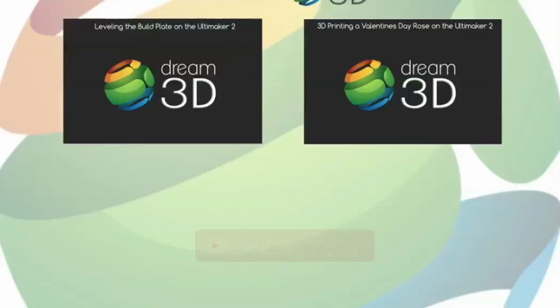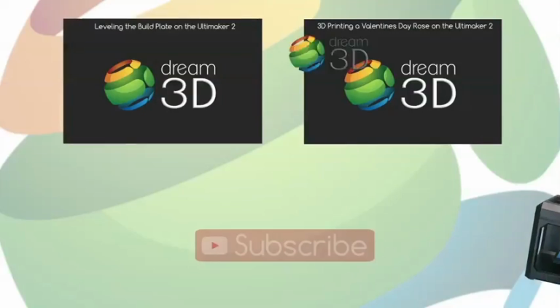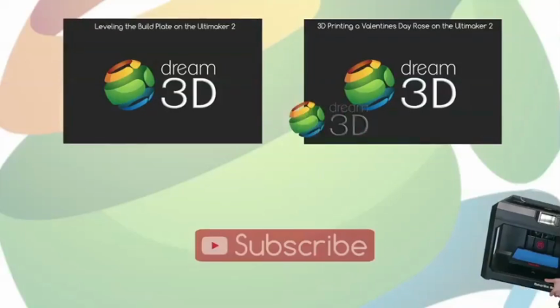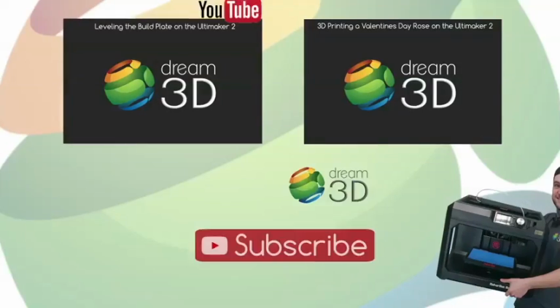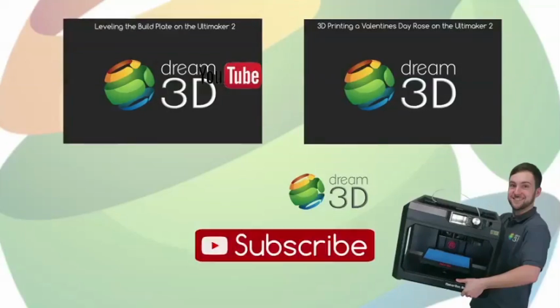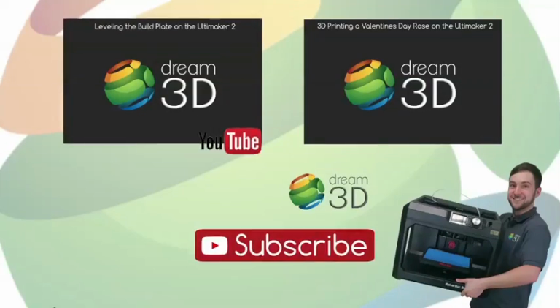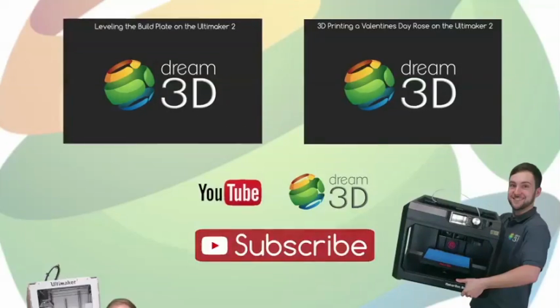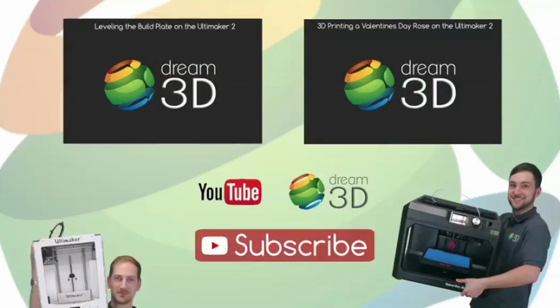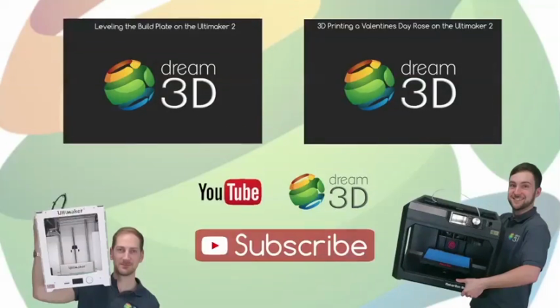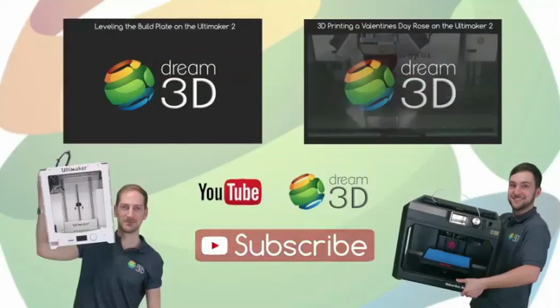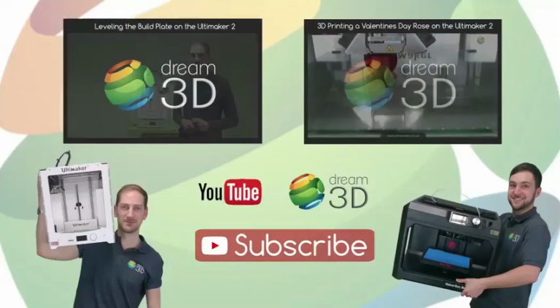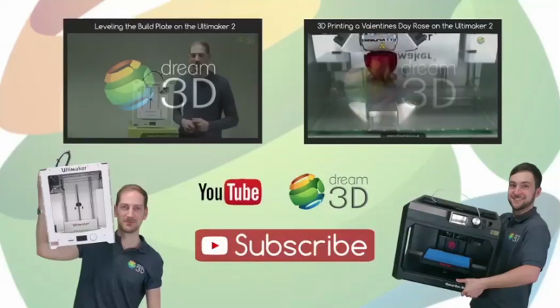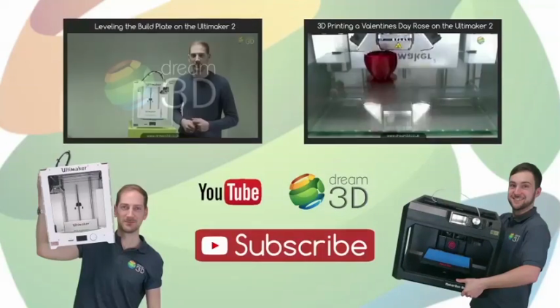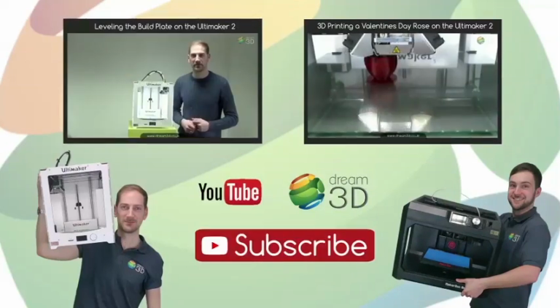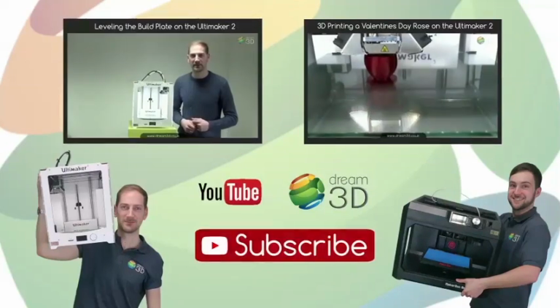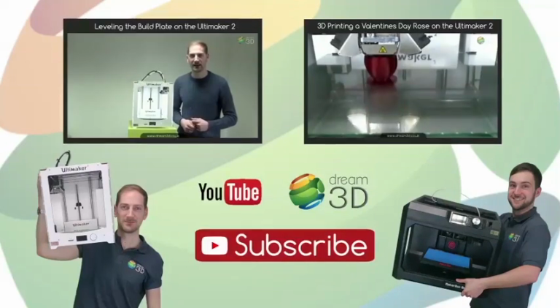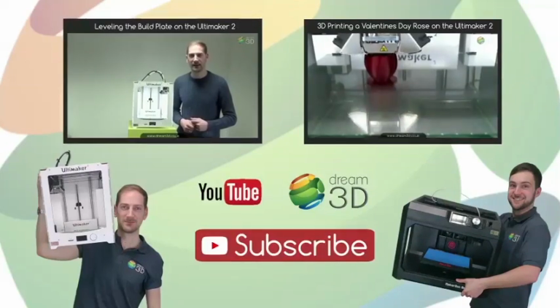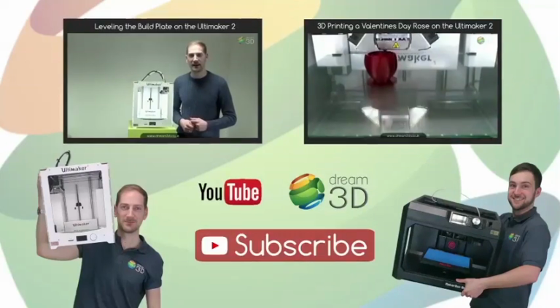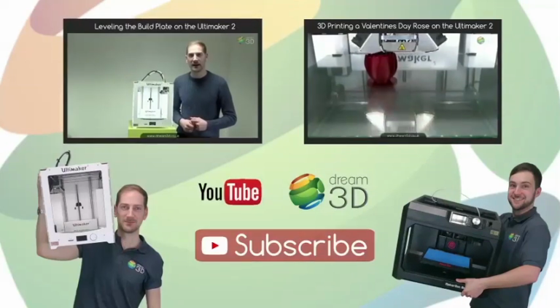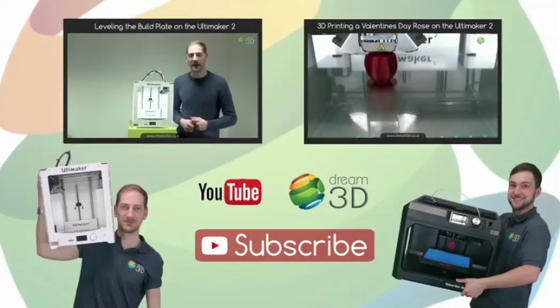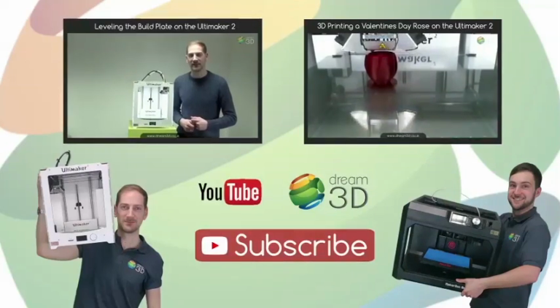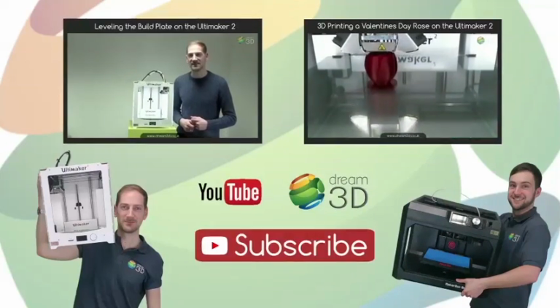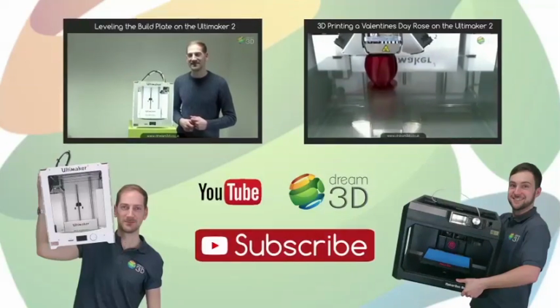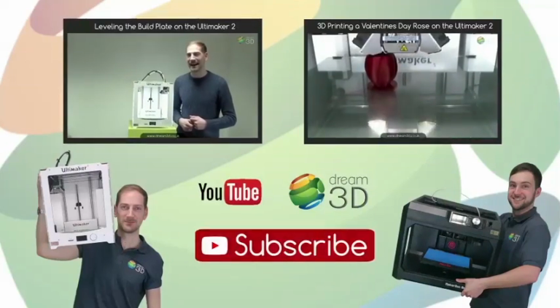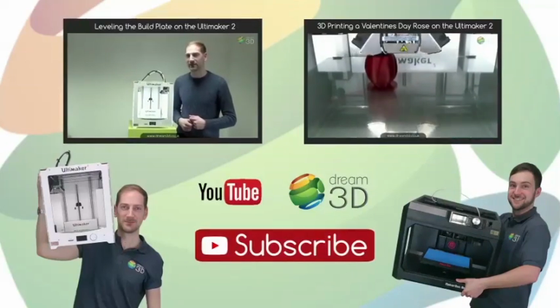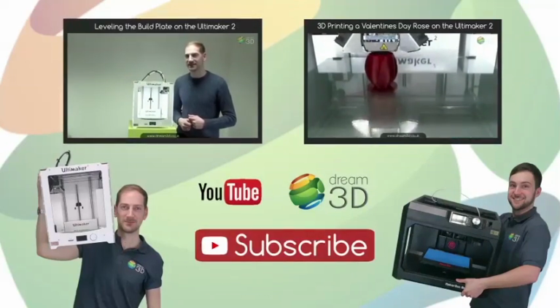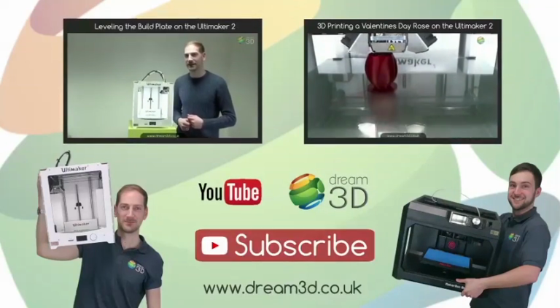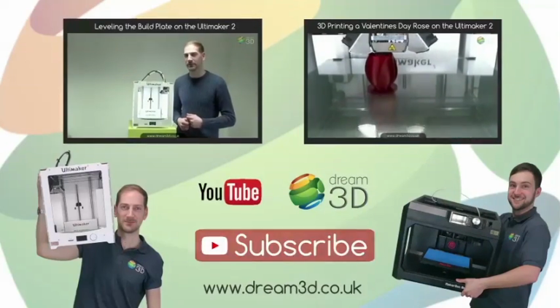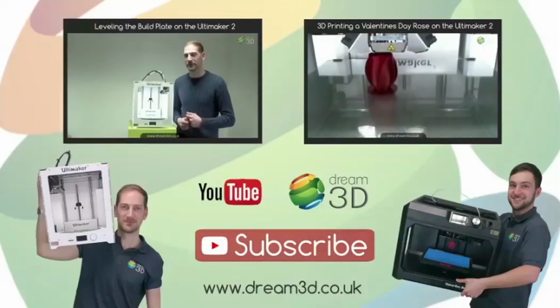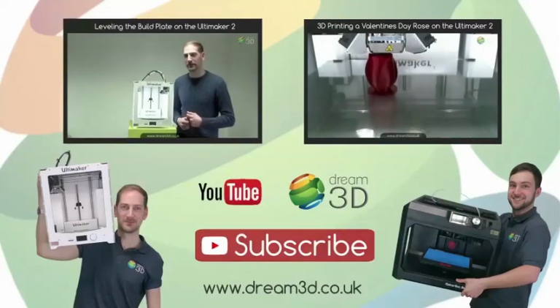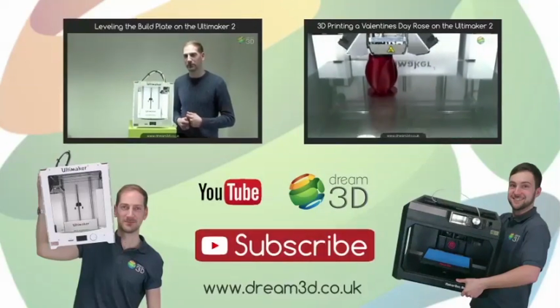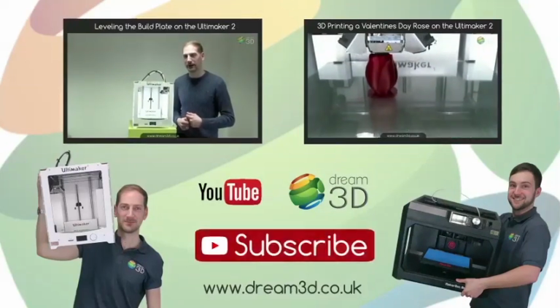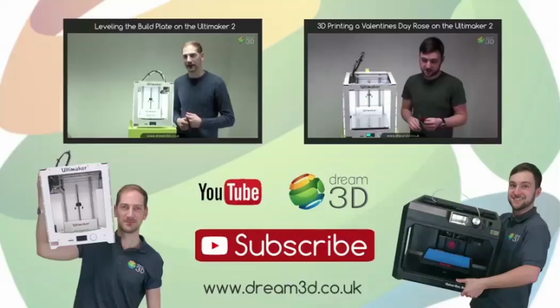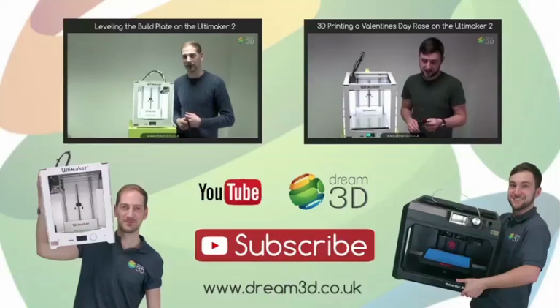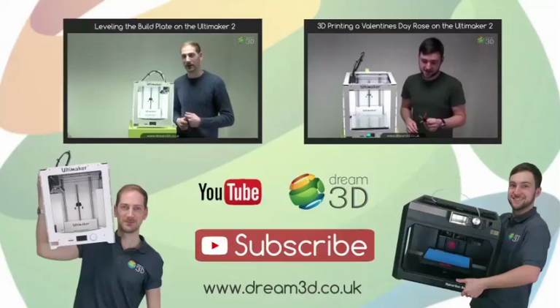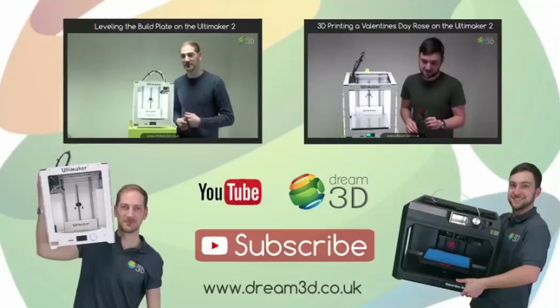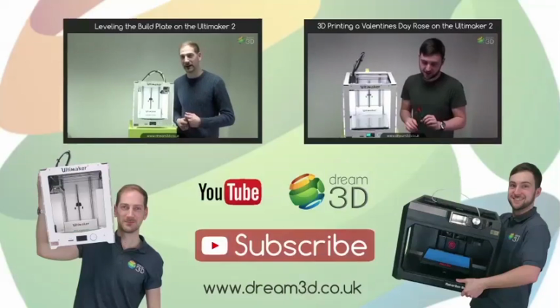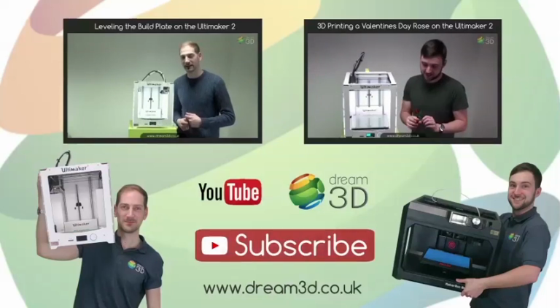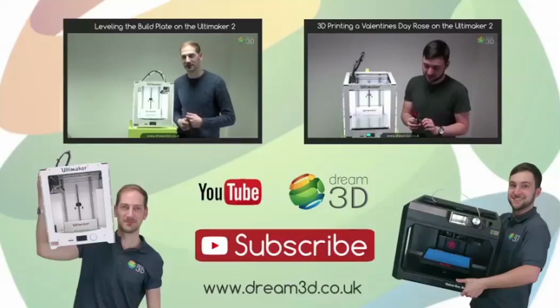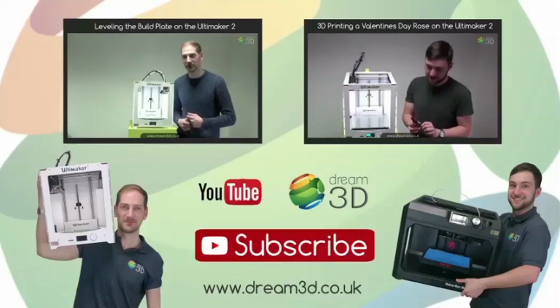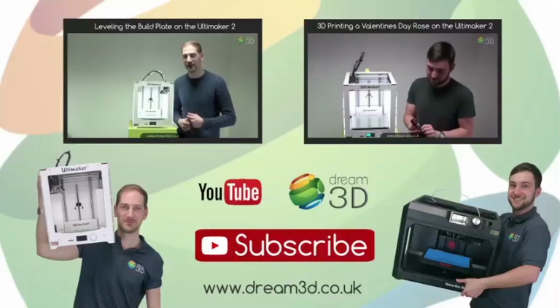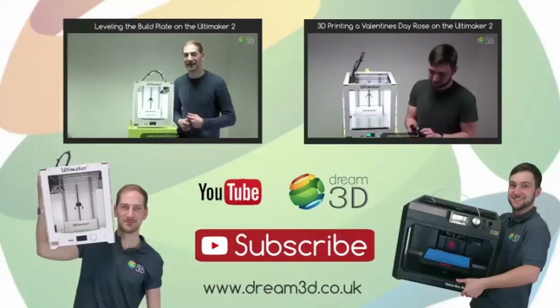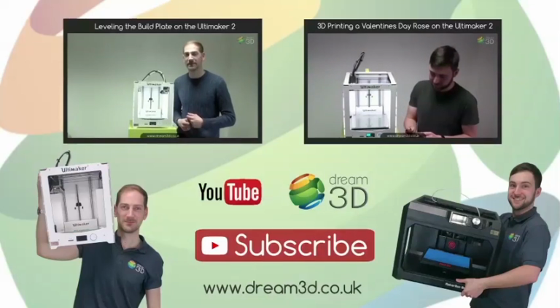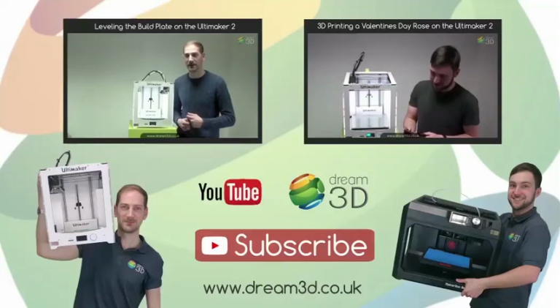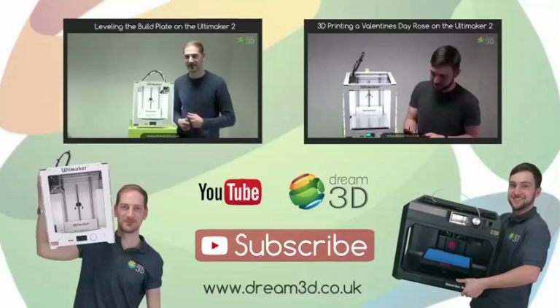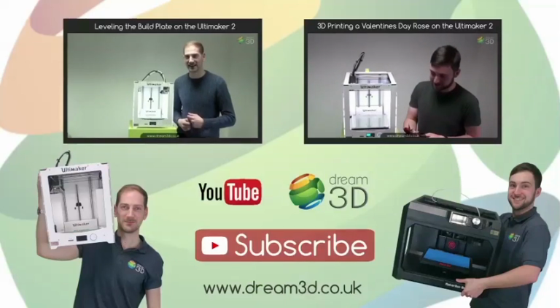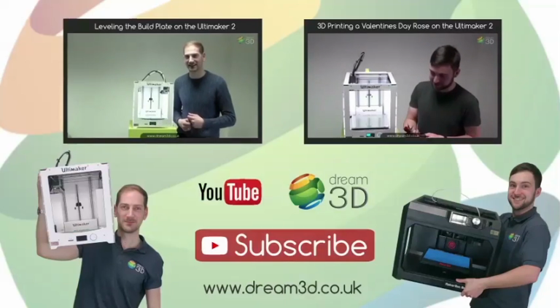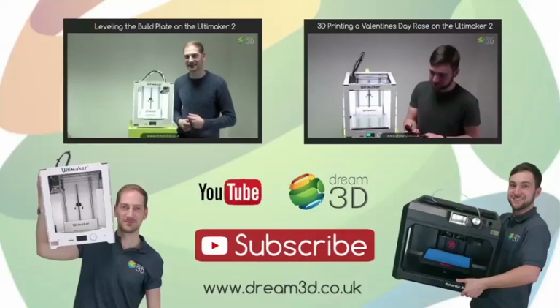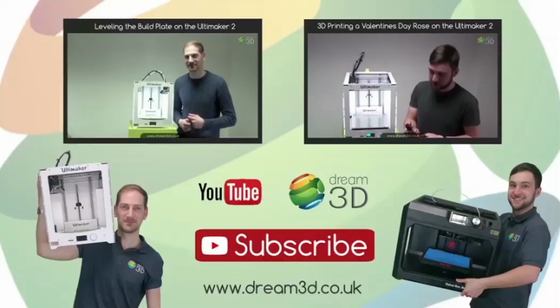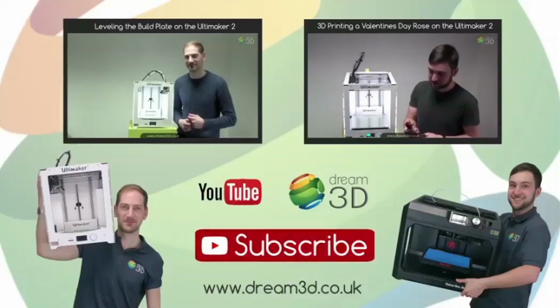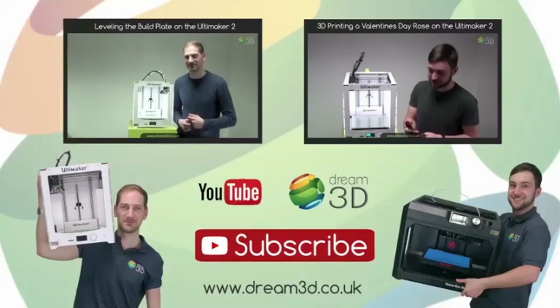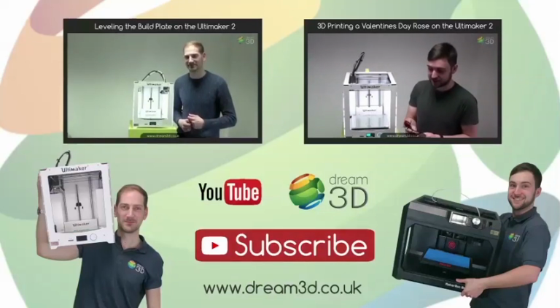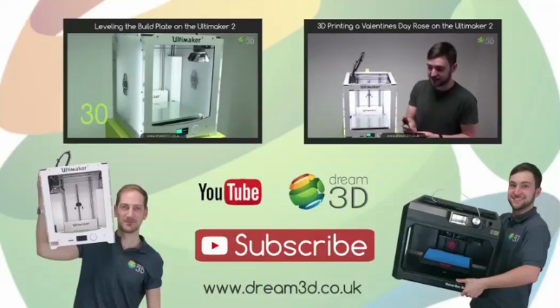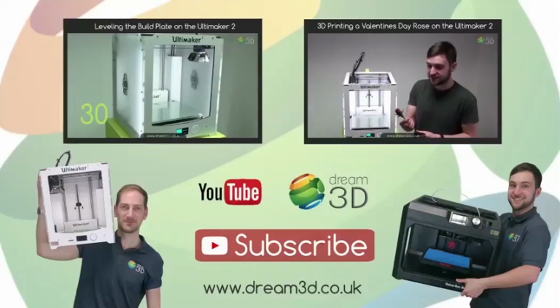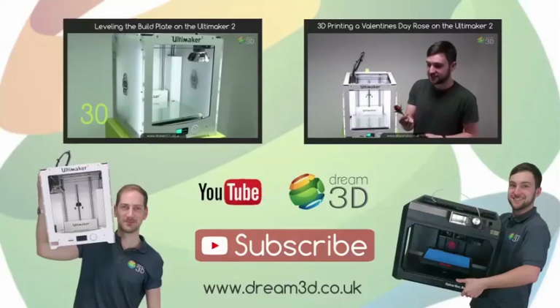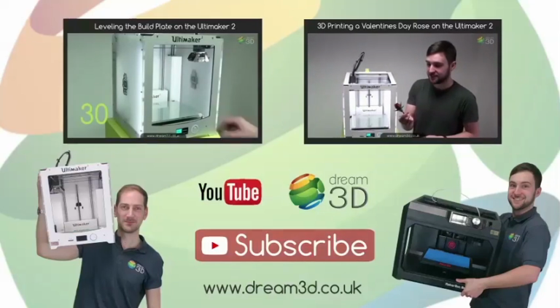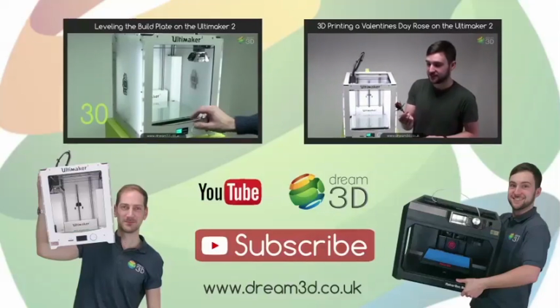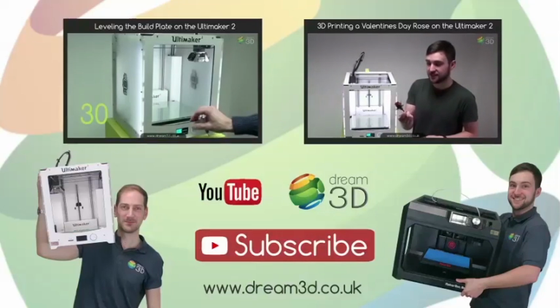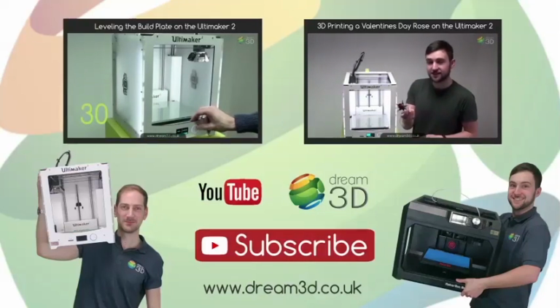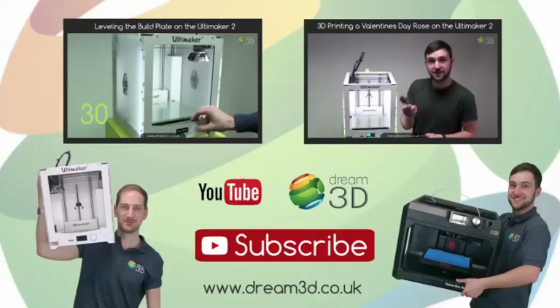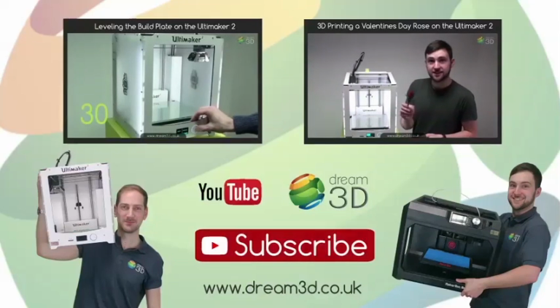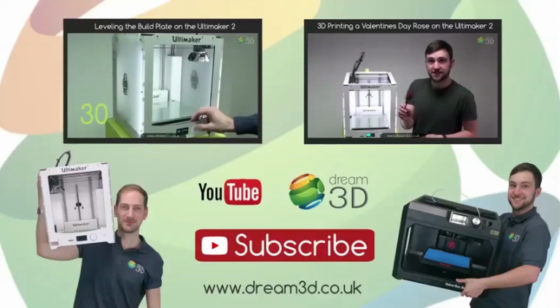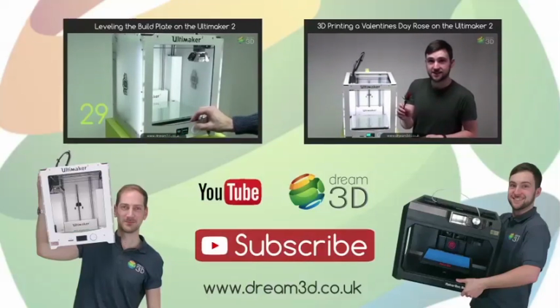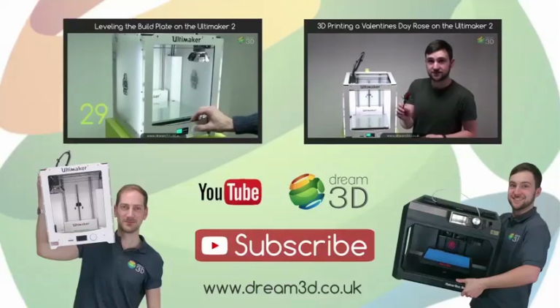If you're interested in any of the printers or materials we've used in this video, visit Dream3D.co.uk and subscribe to our channel by clicking here.